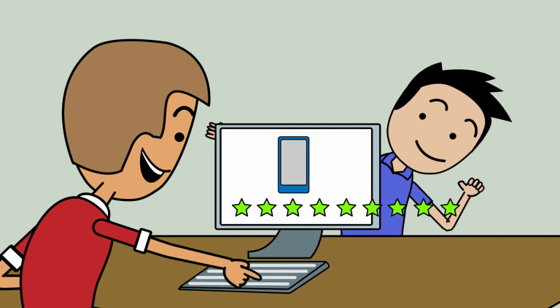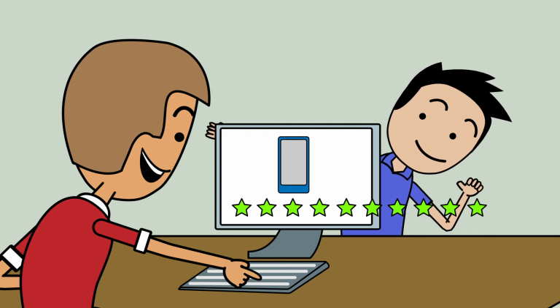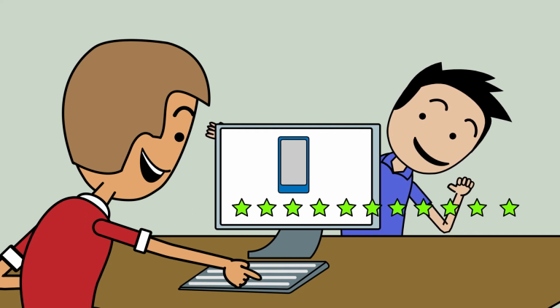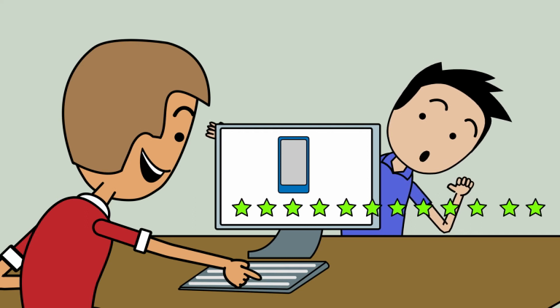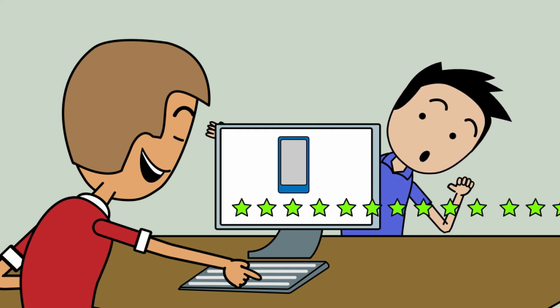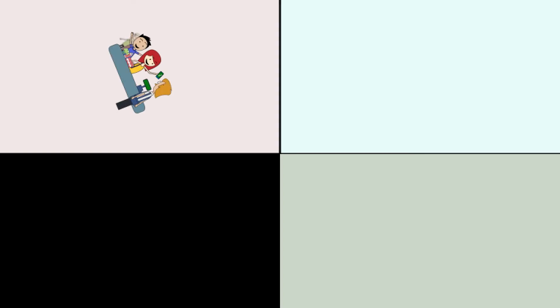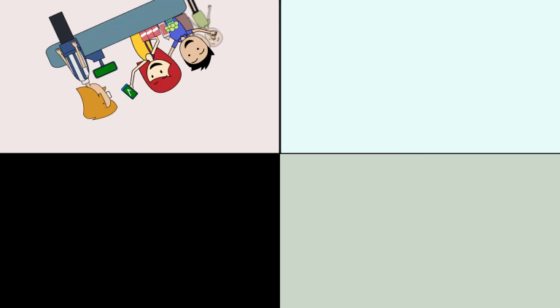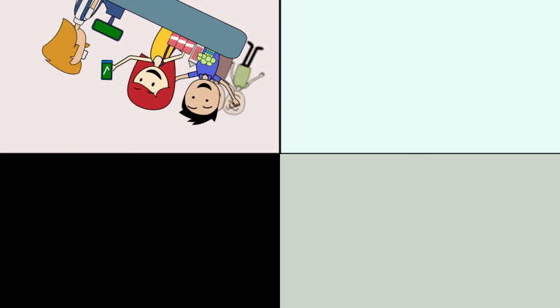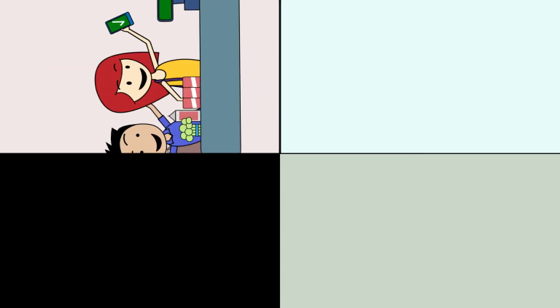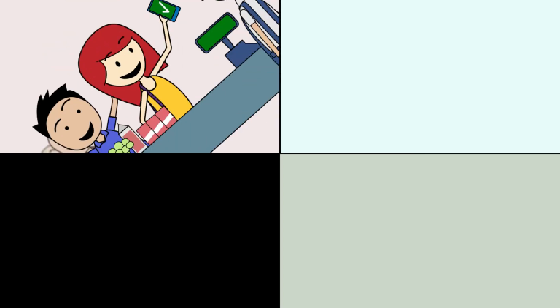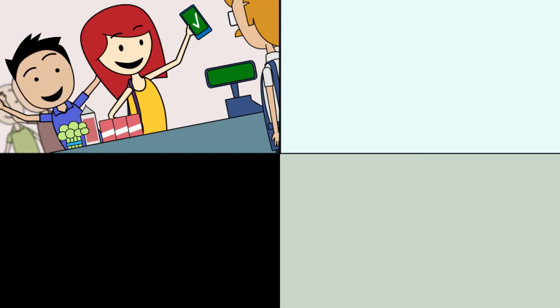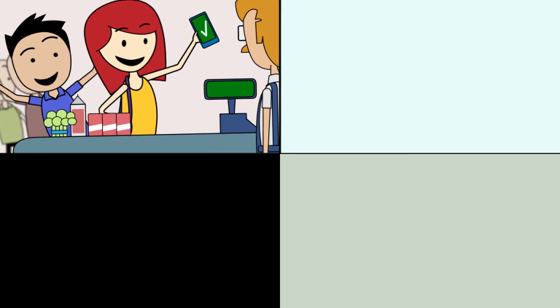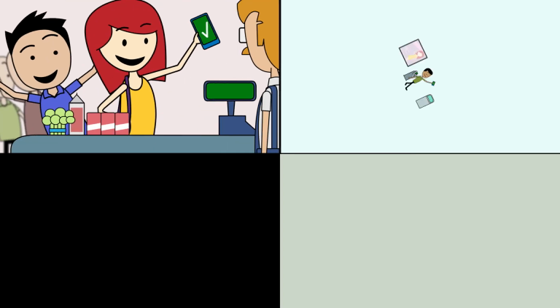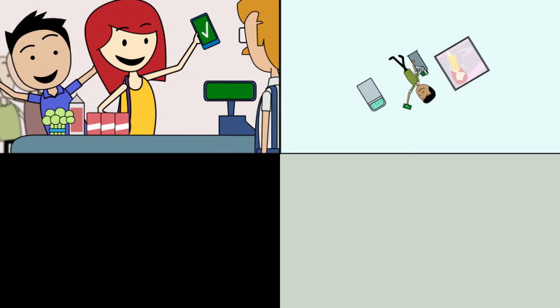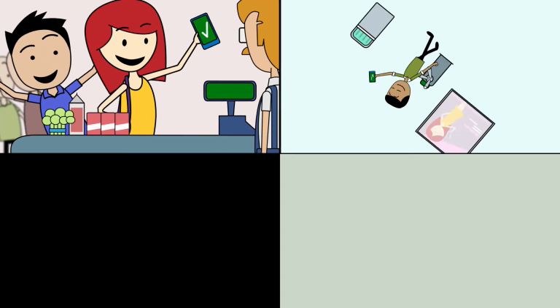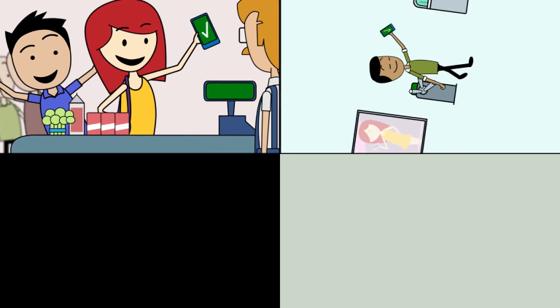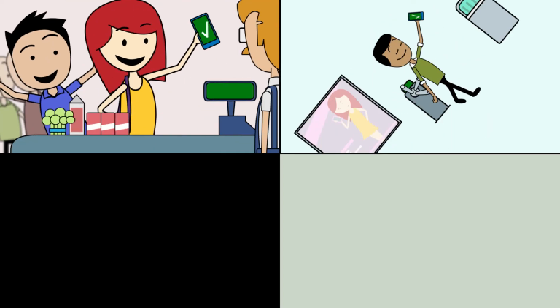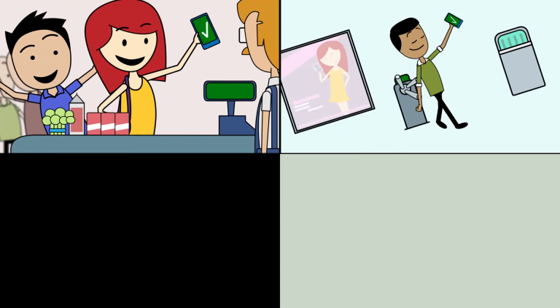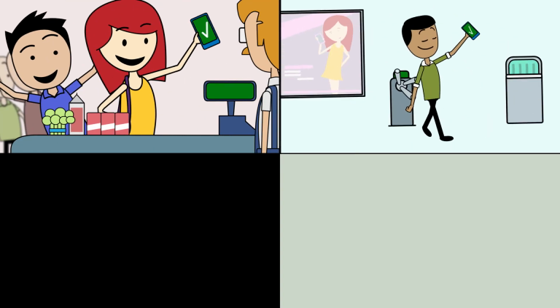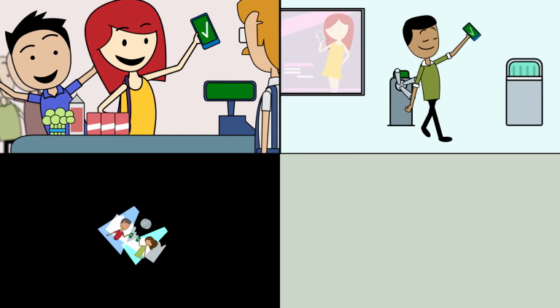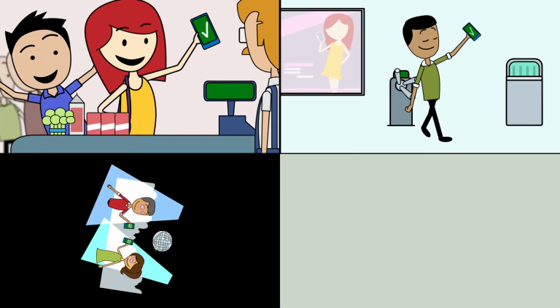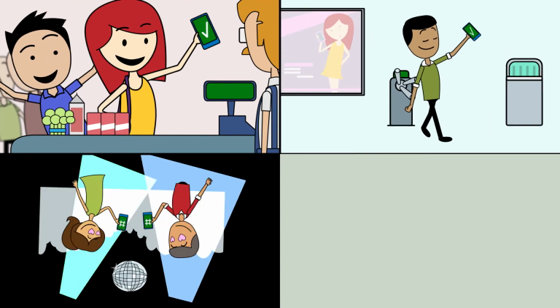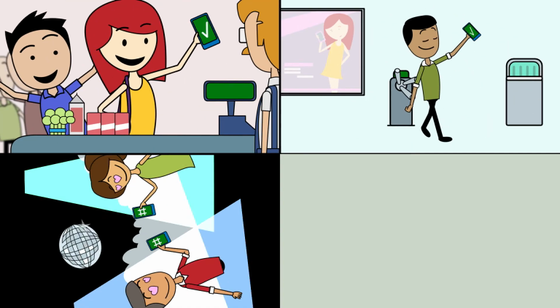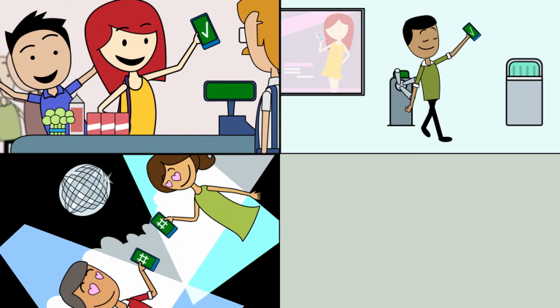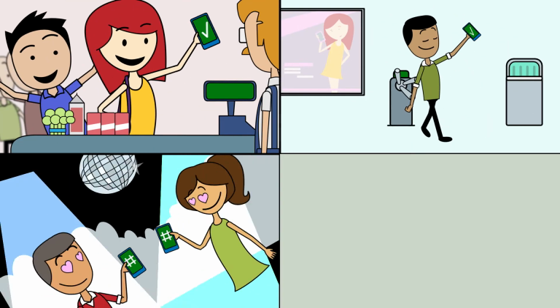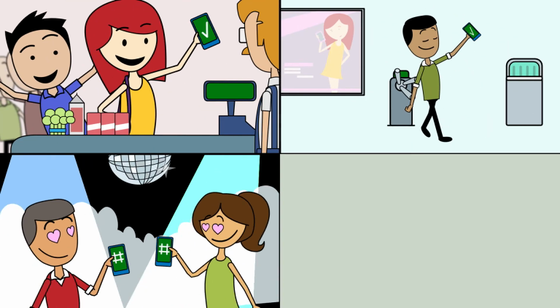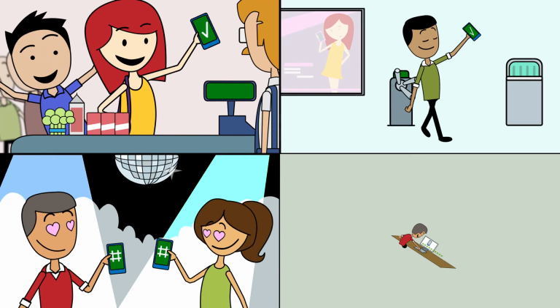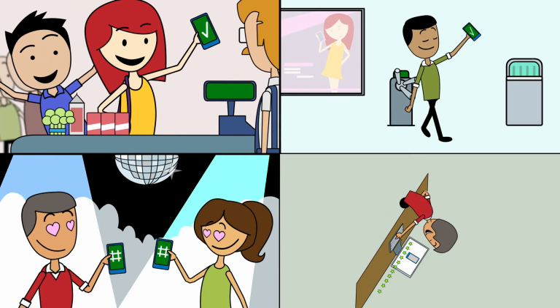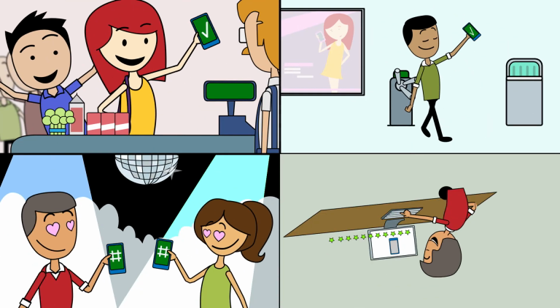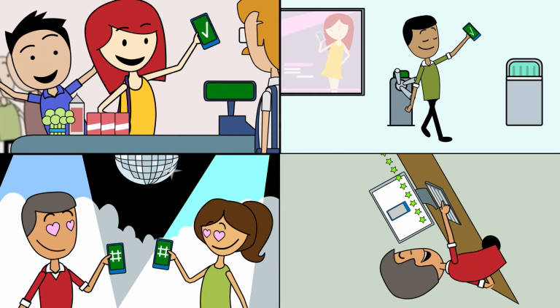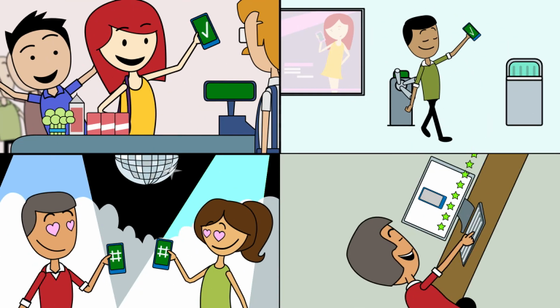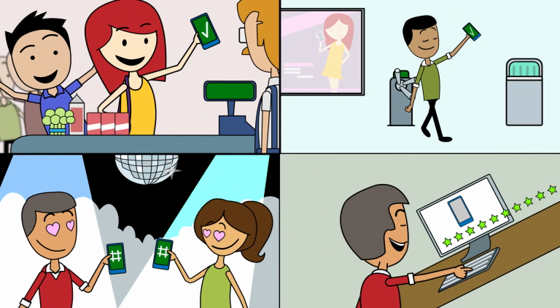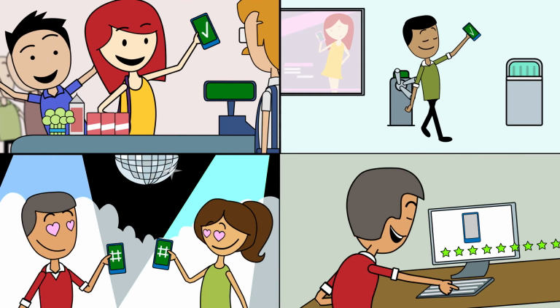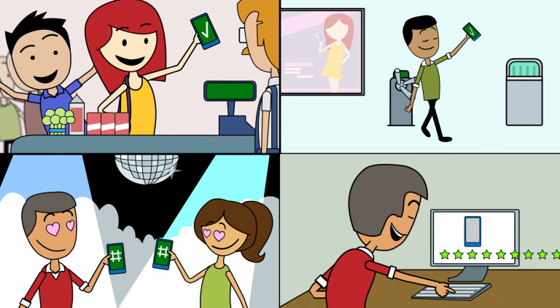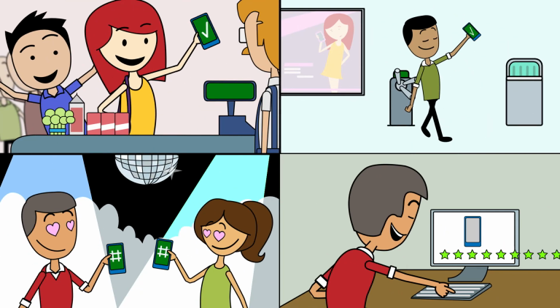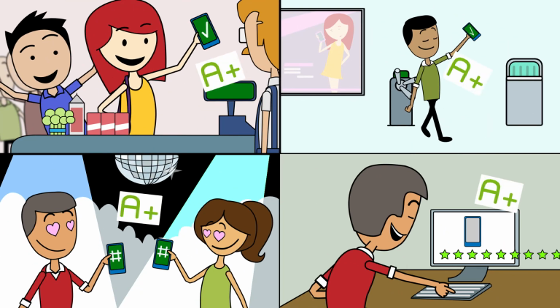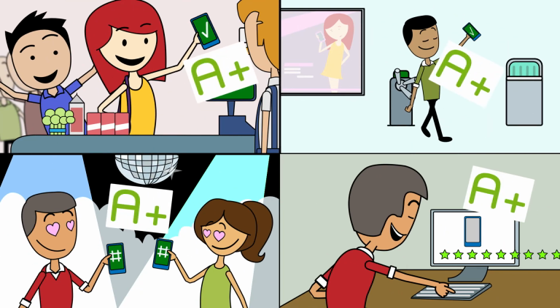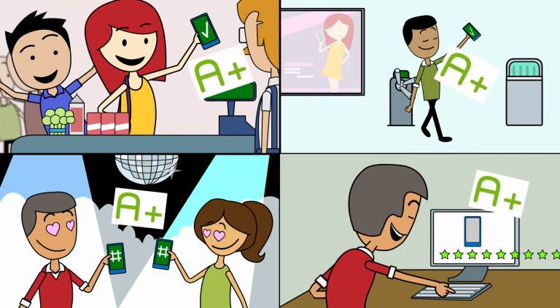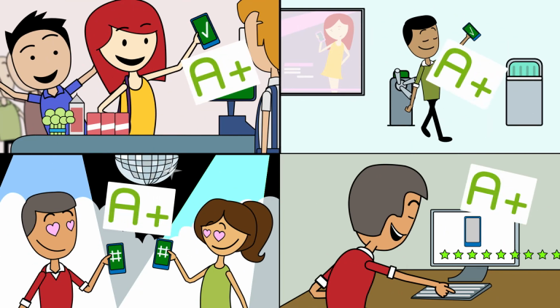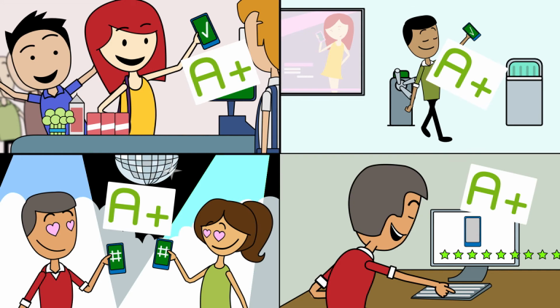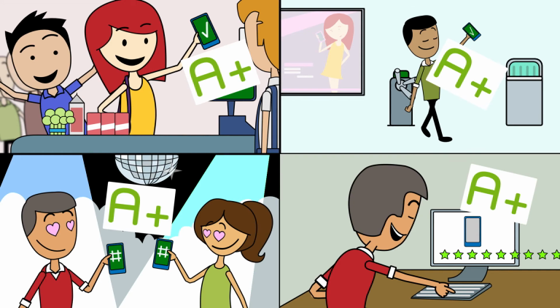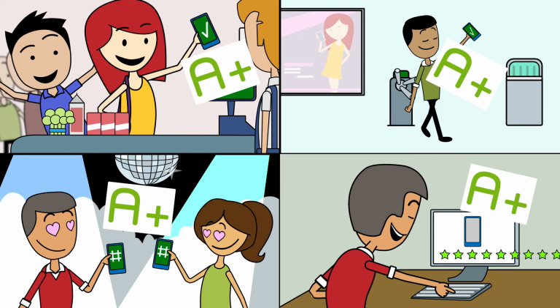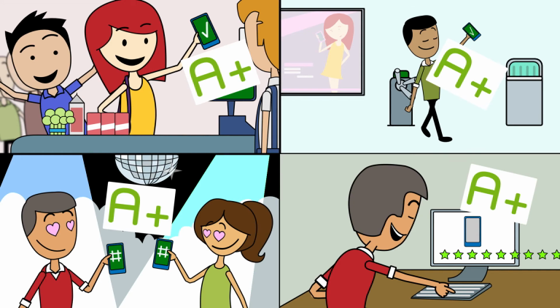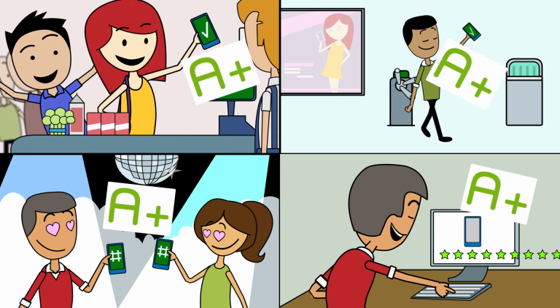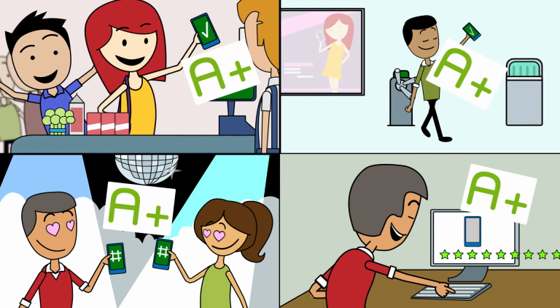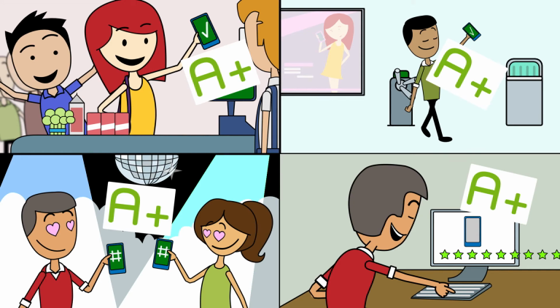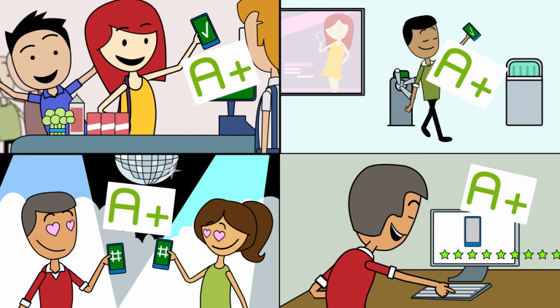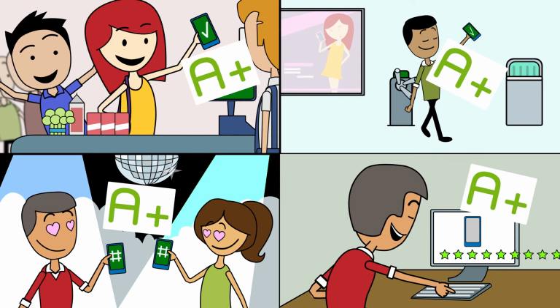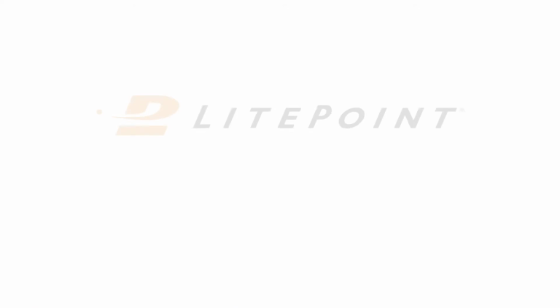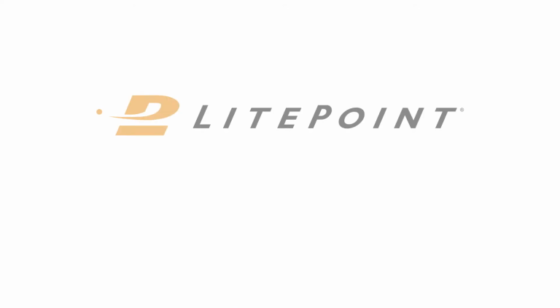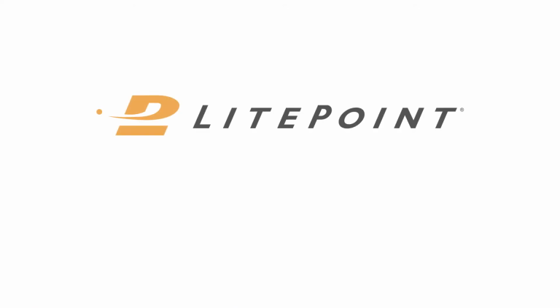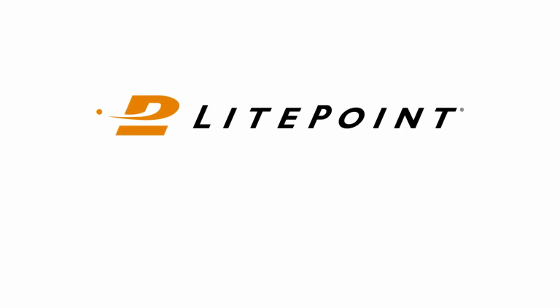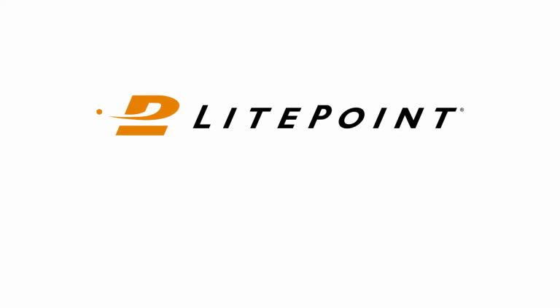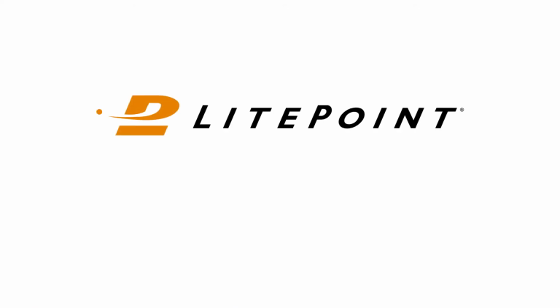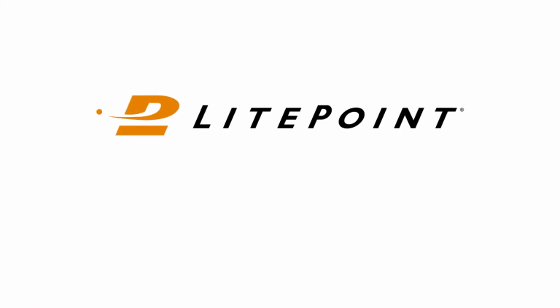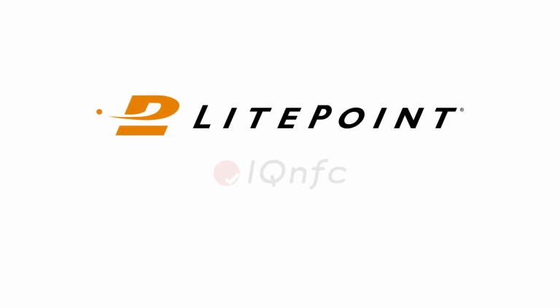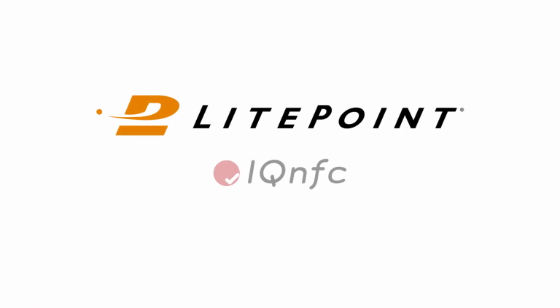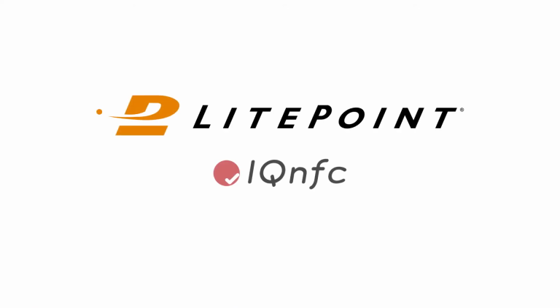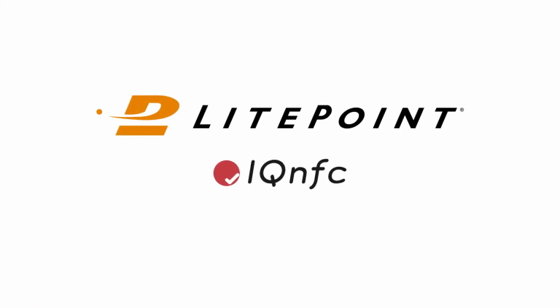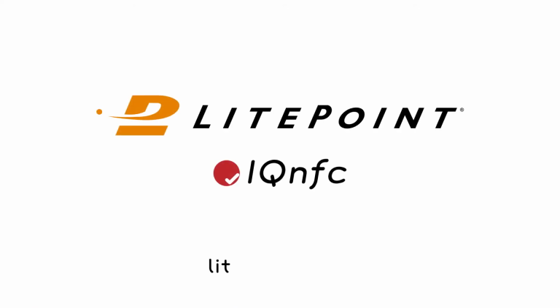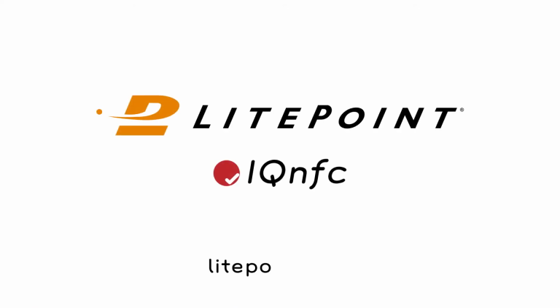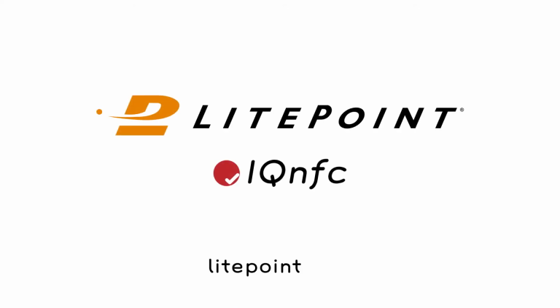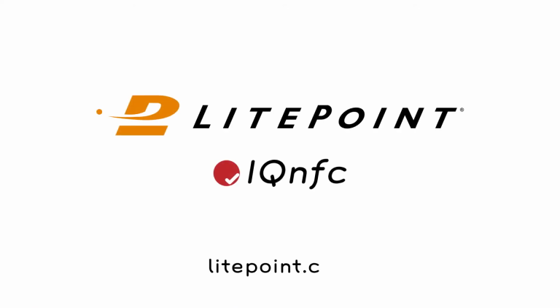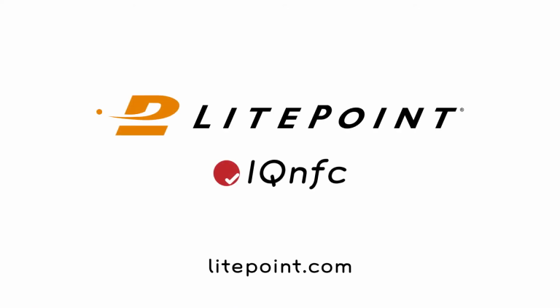So make sure your NFC devices will work in the real world and test them with IQ NFC. For more, check out Lightpoint.com.